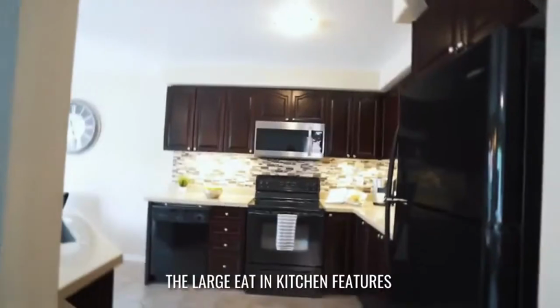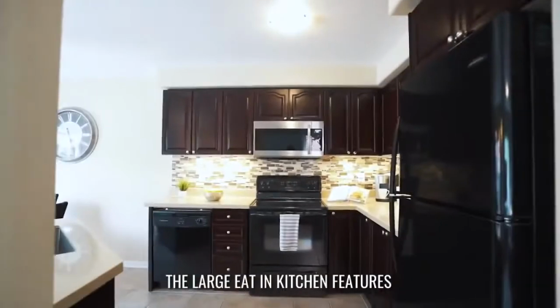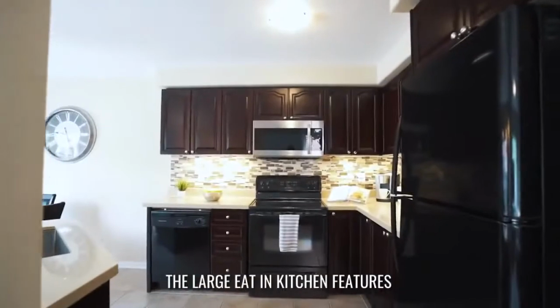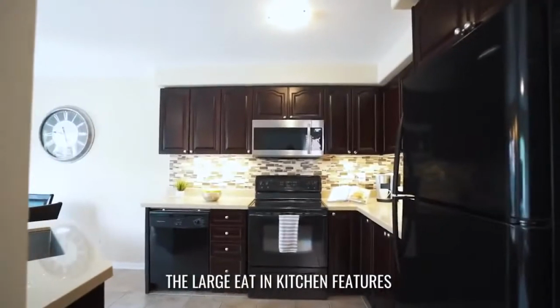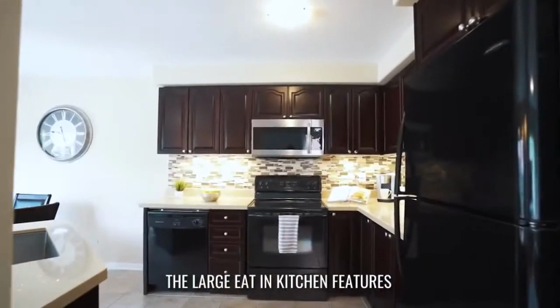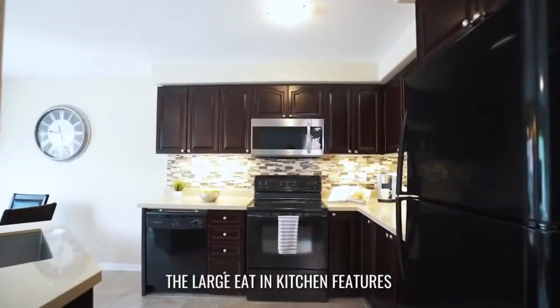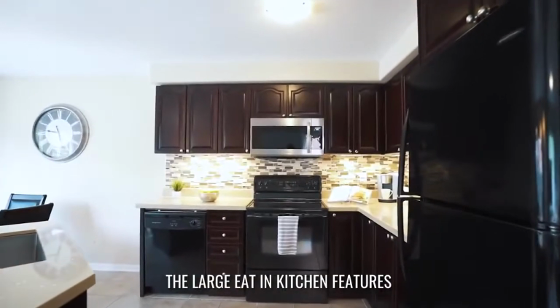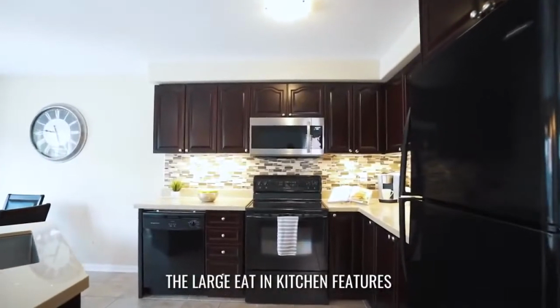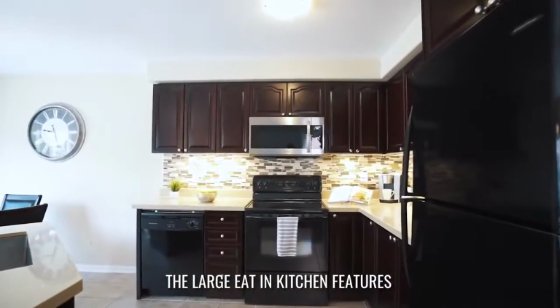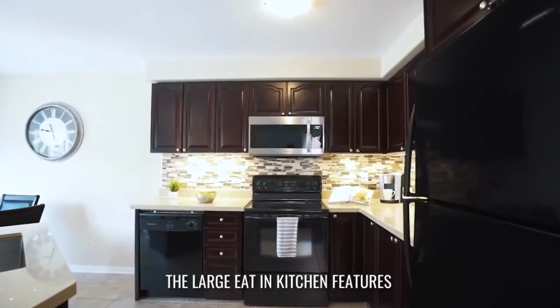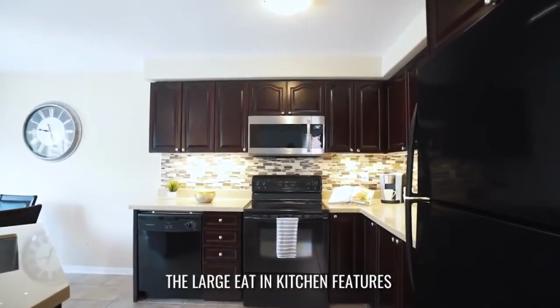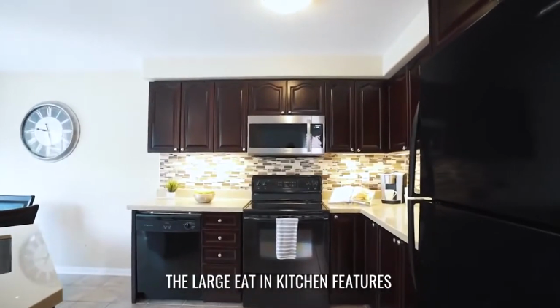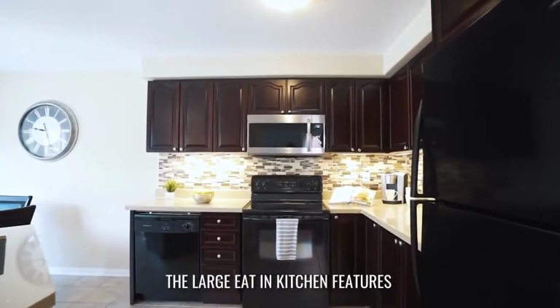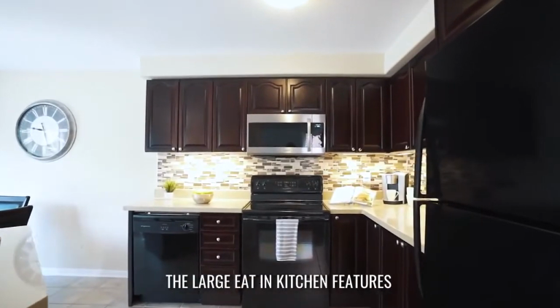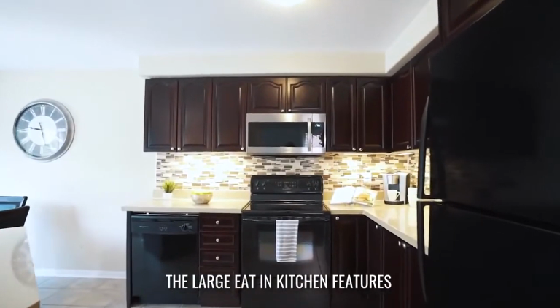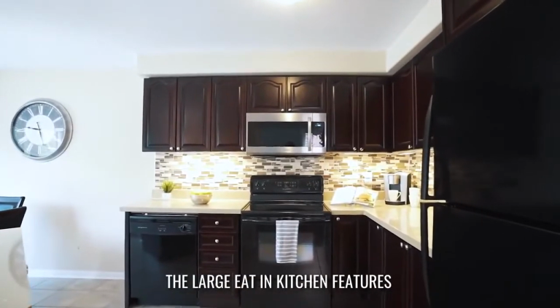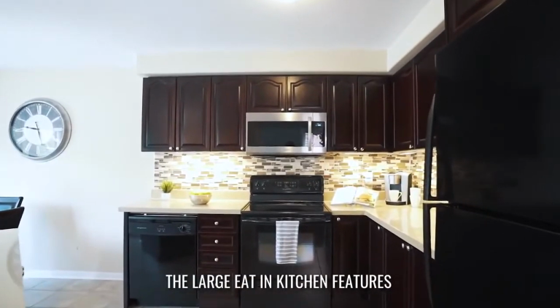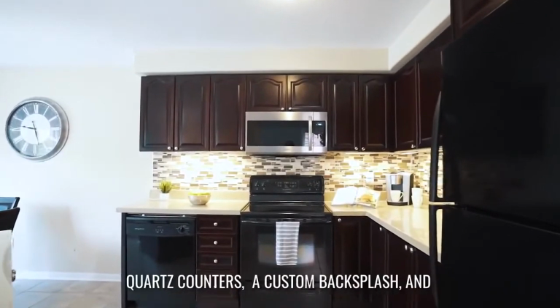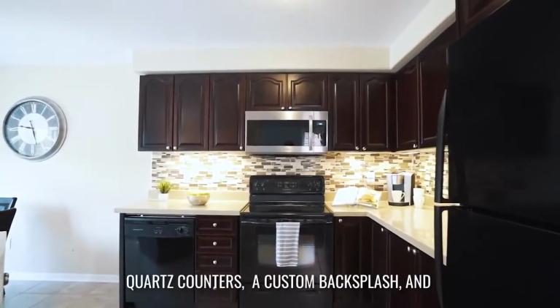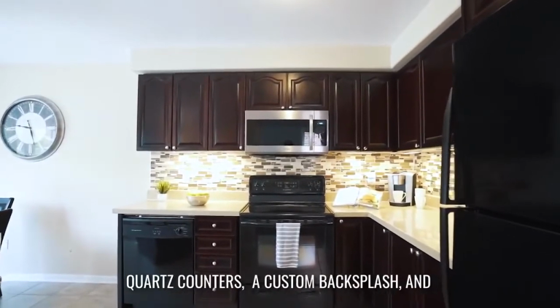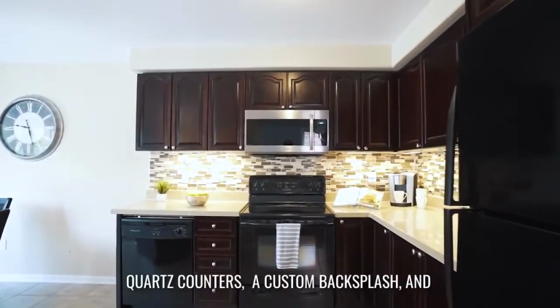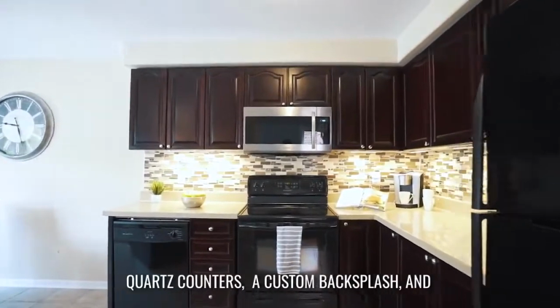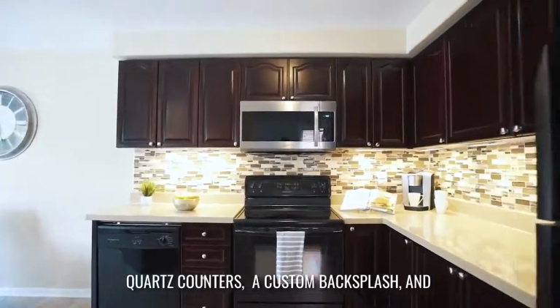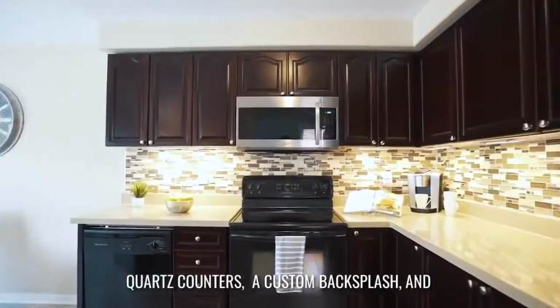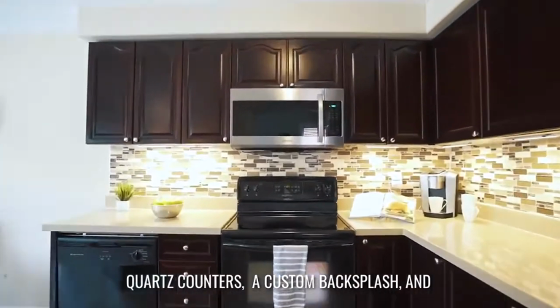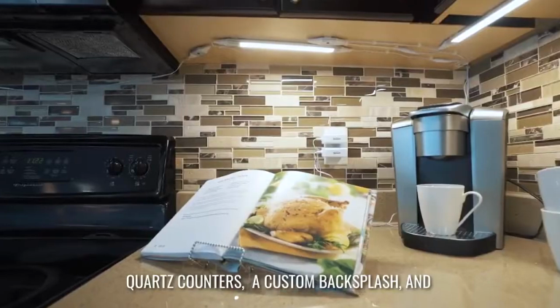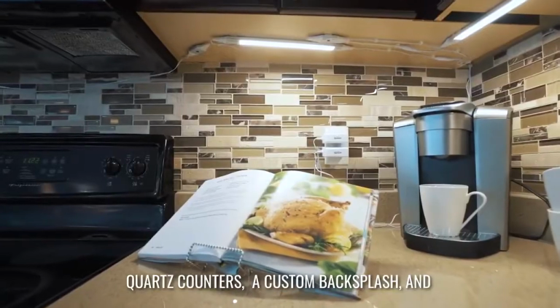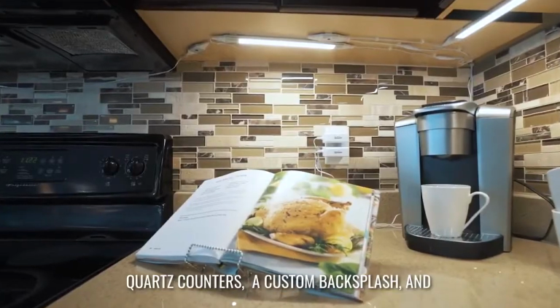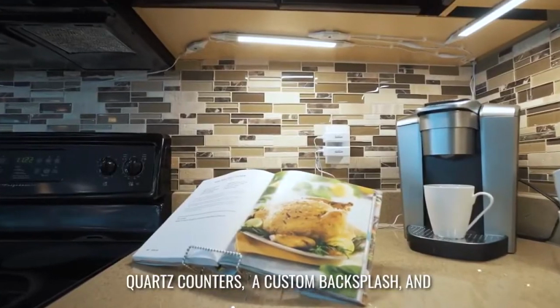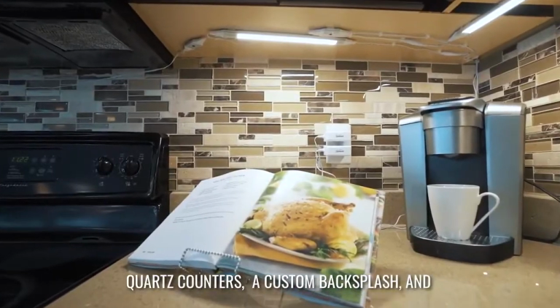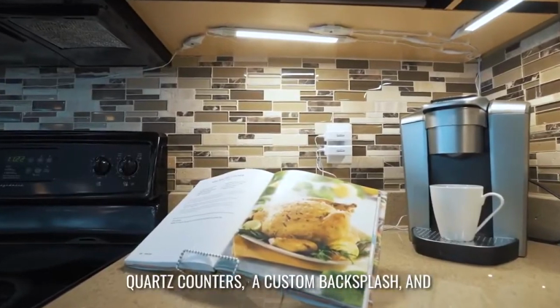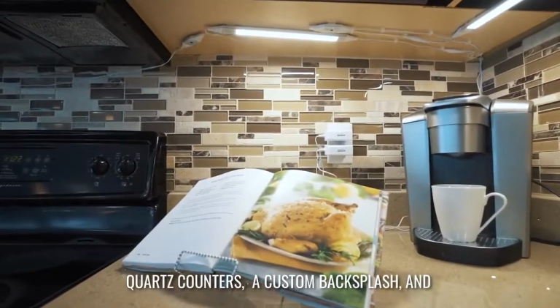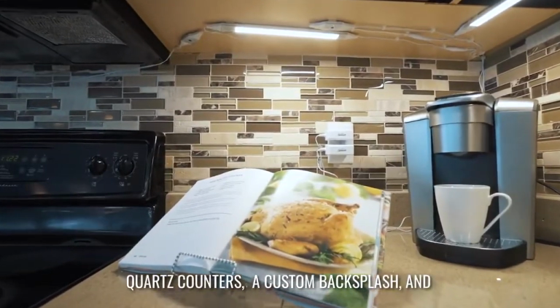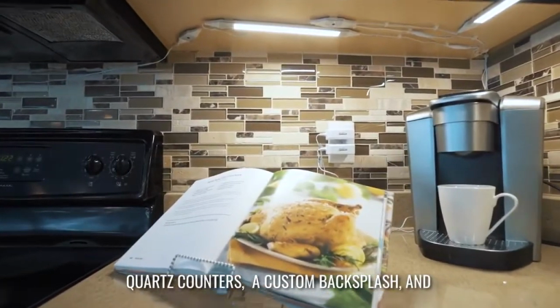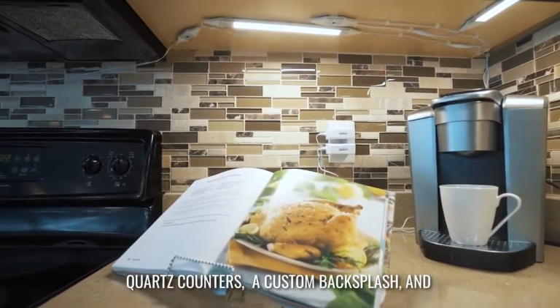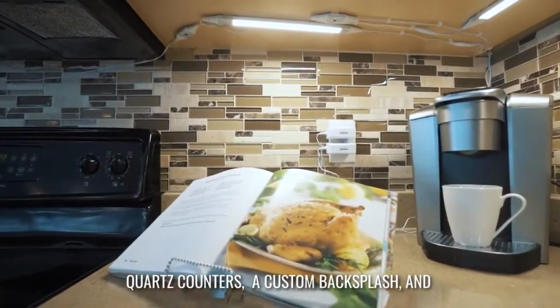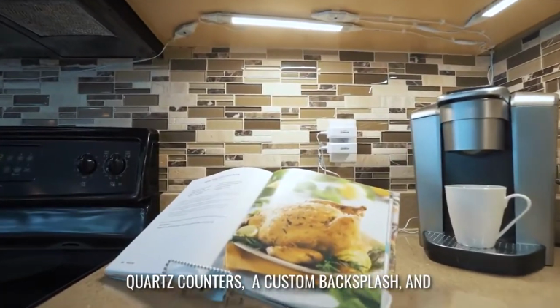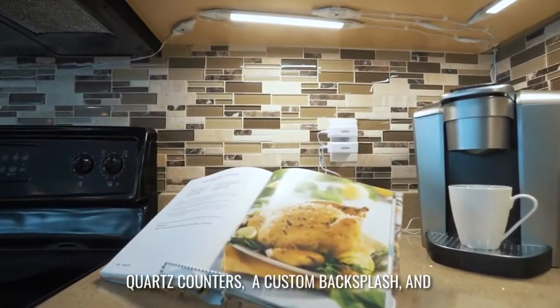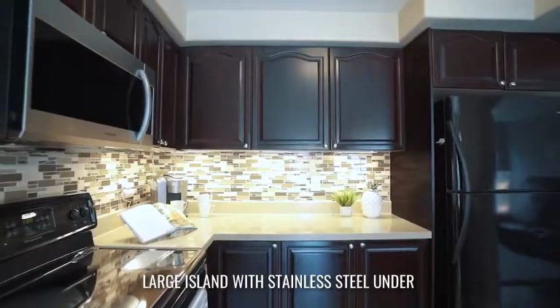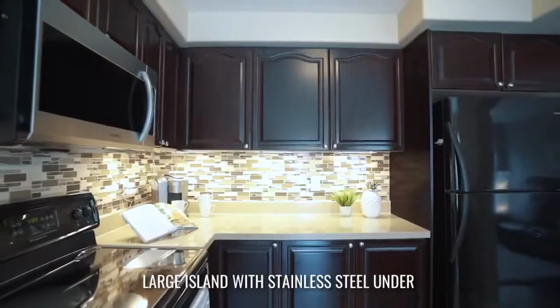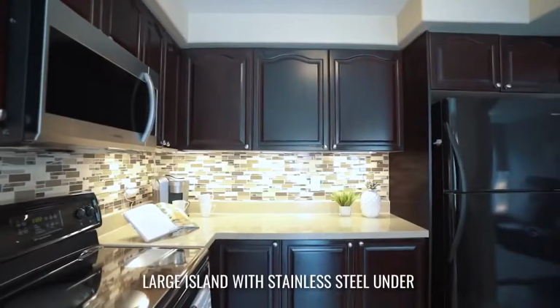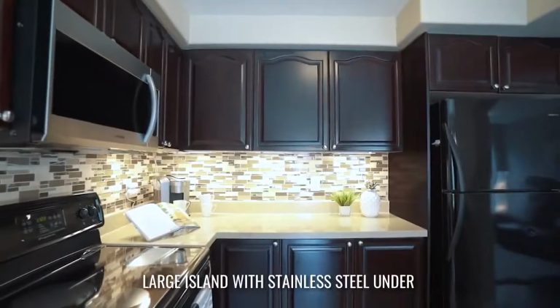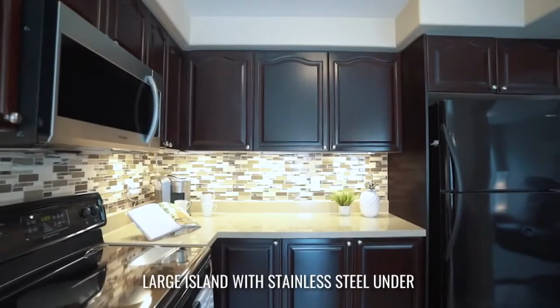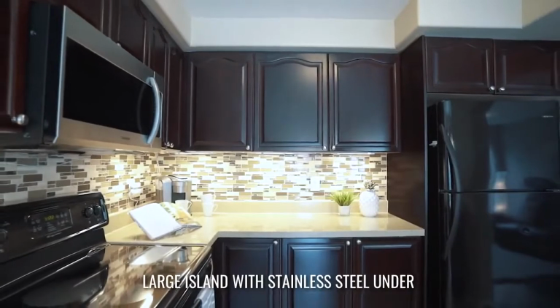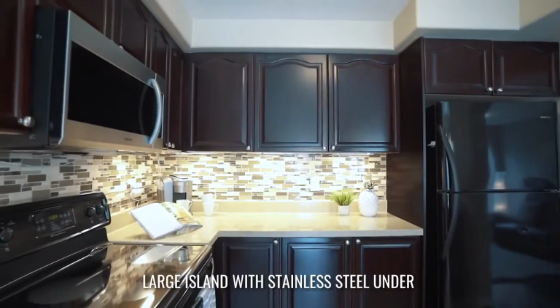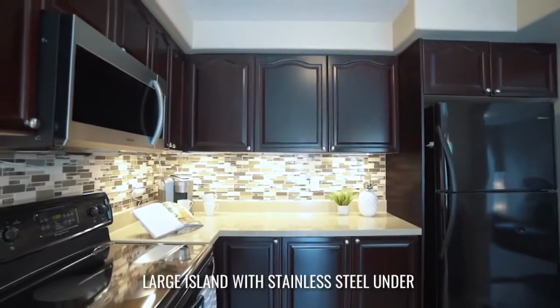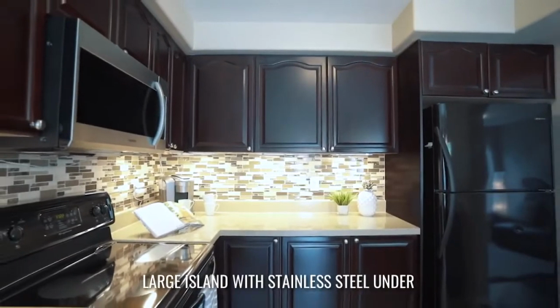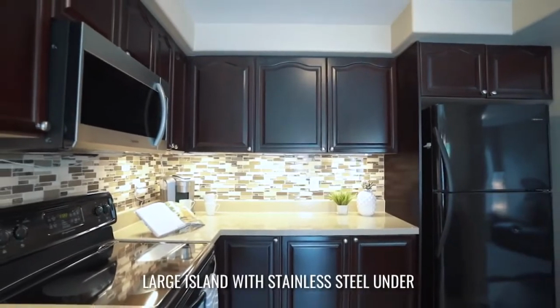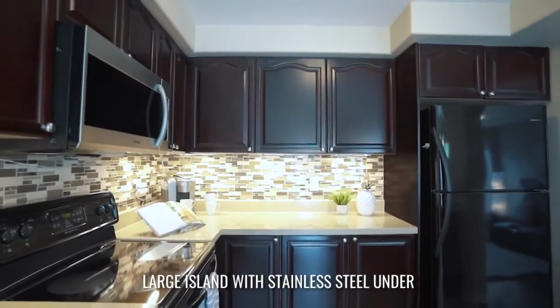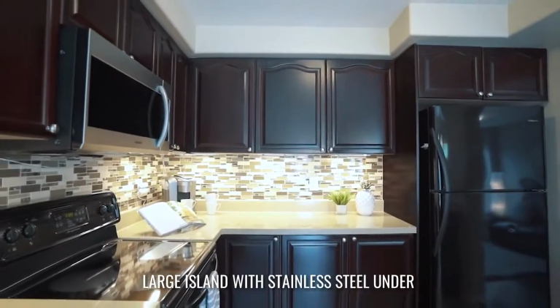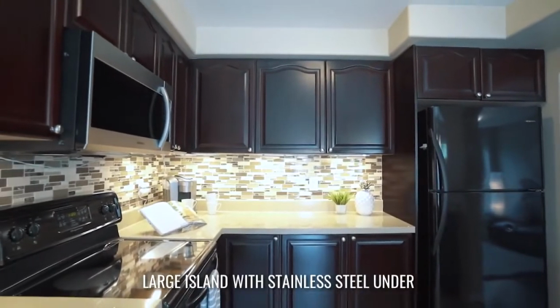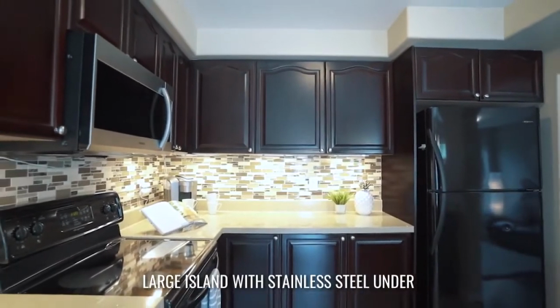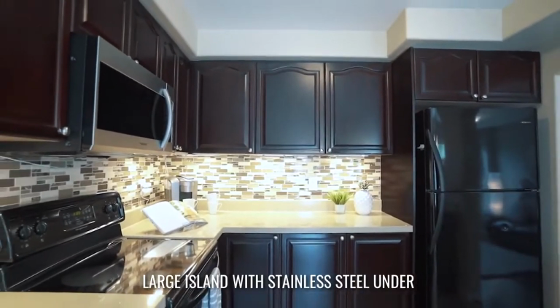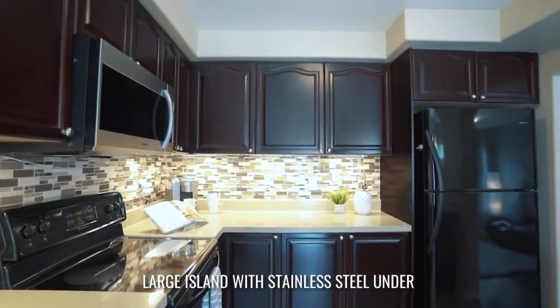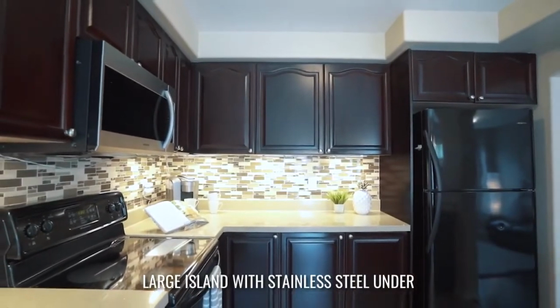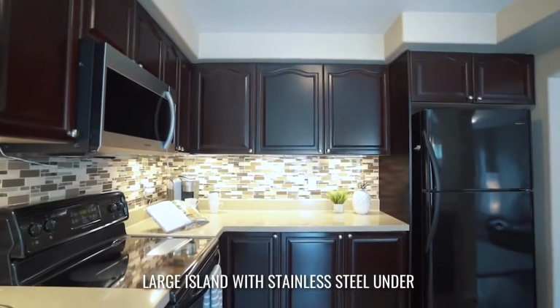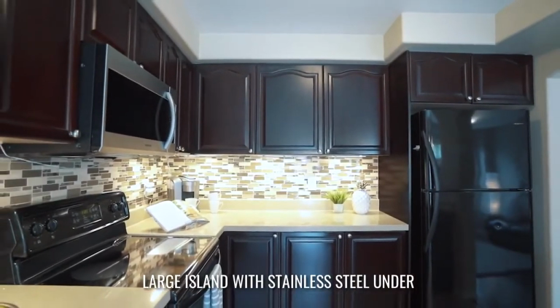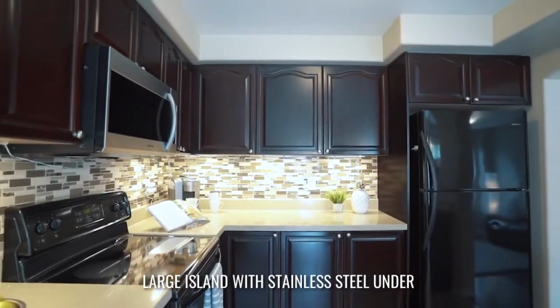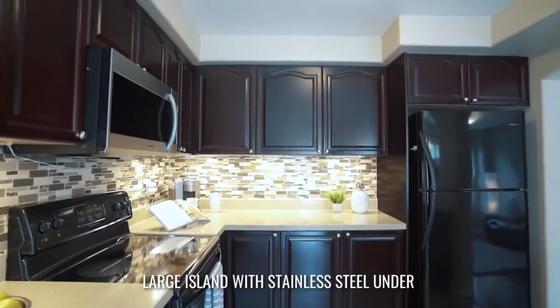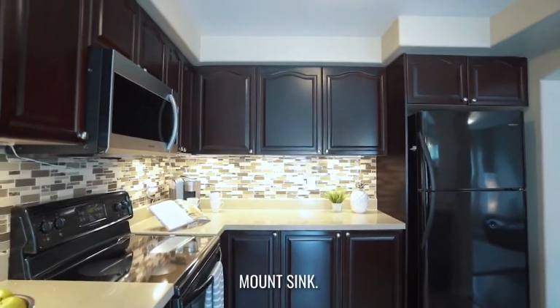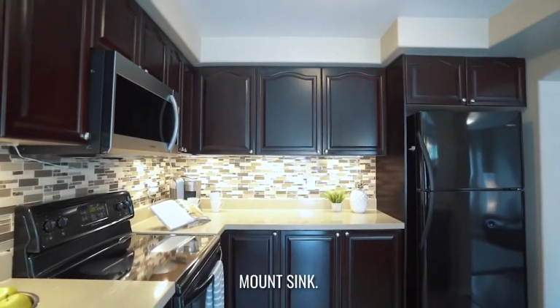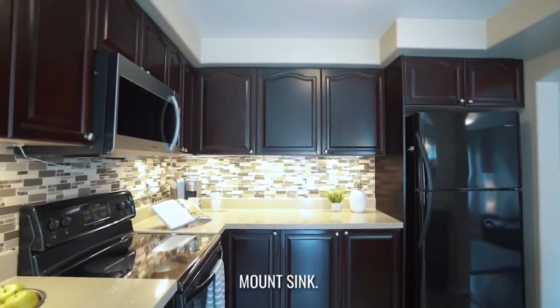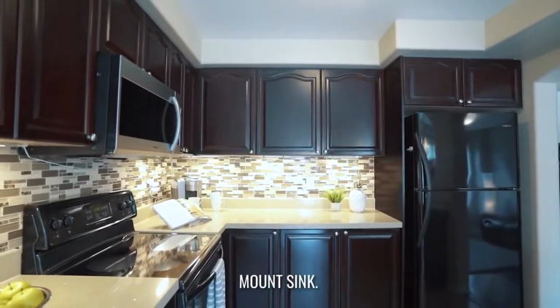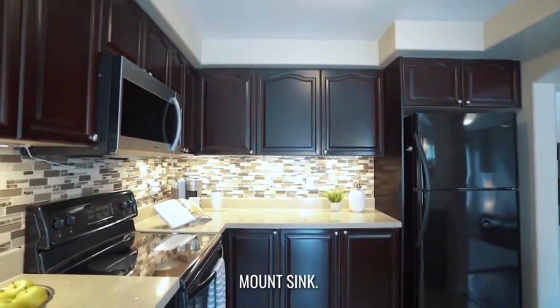The large eat-in kitchen features quartz counters, a custom backsplash and large island with stainless steel undermount sink.